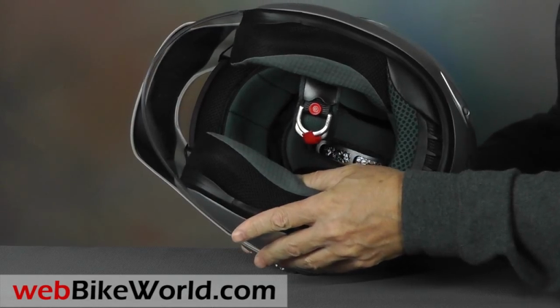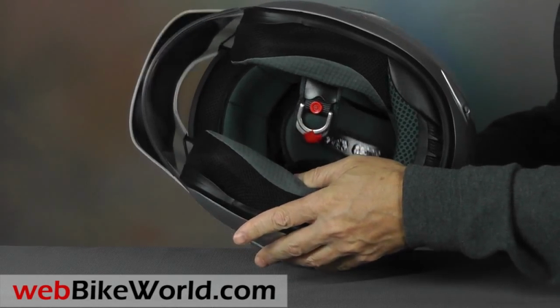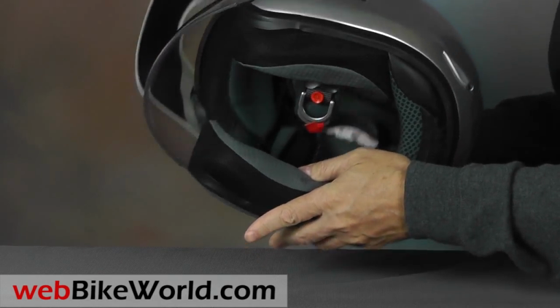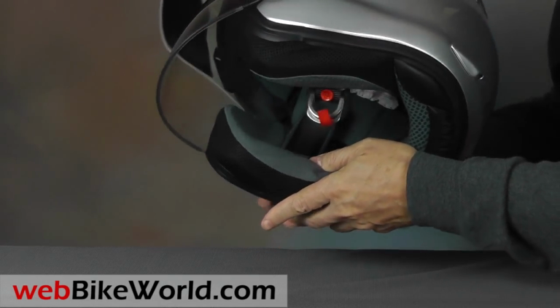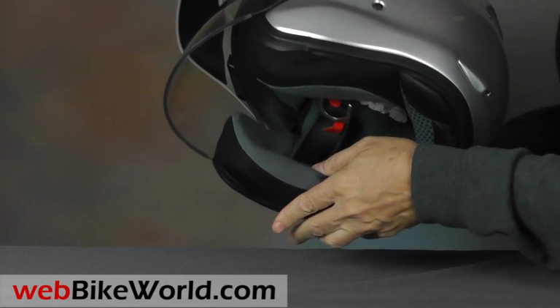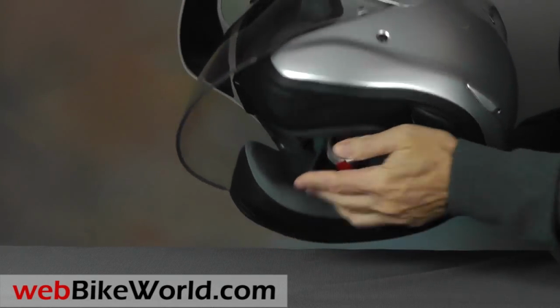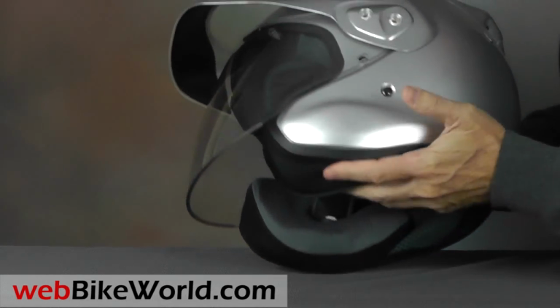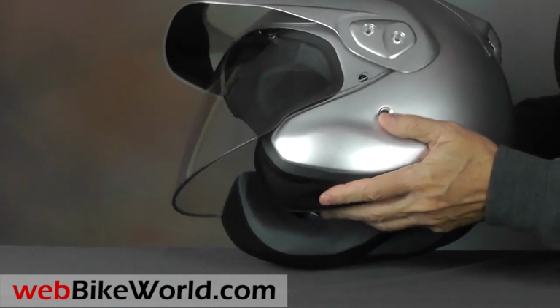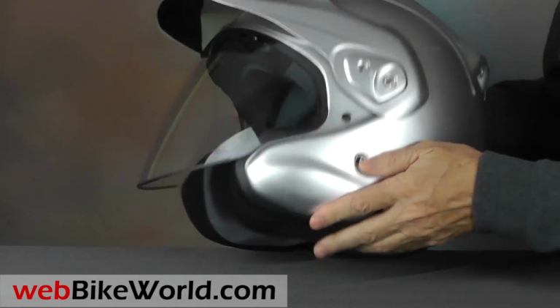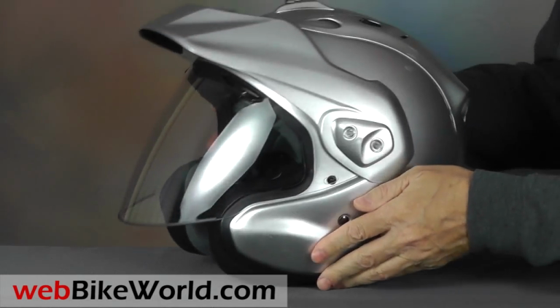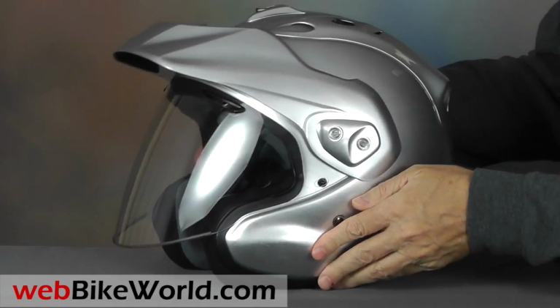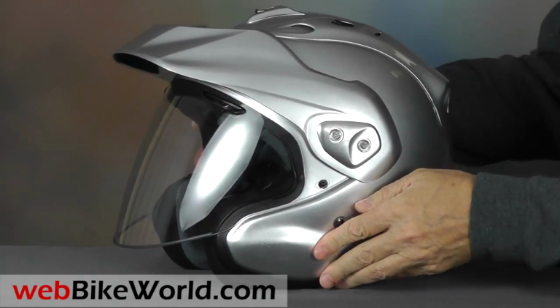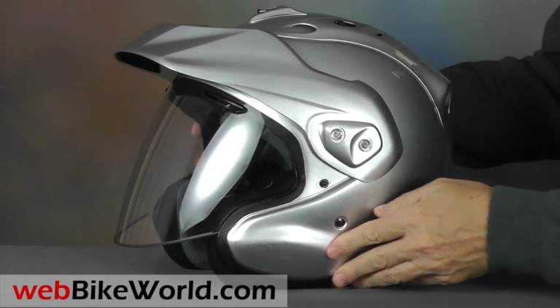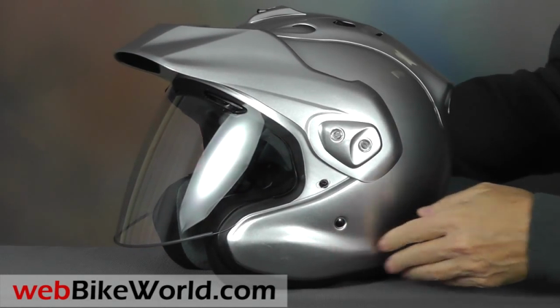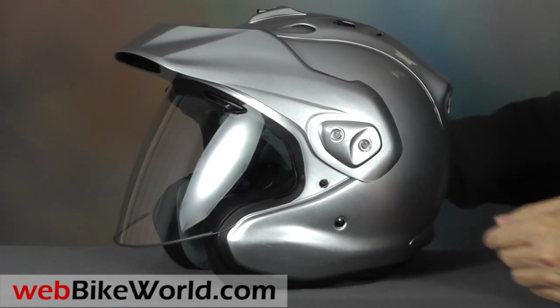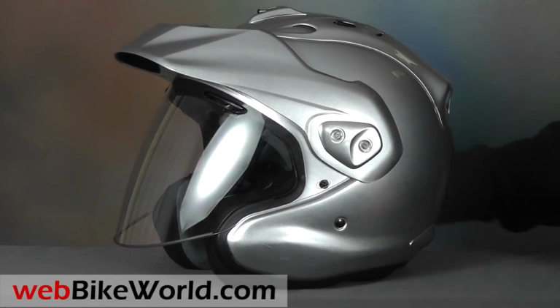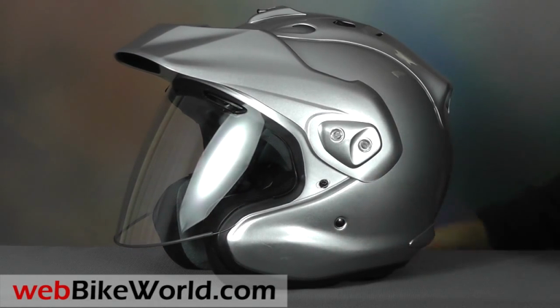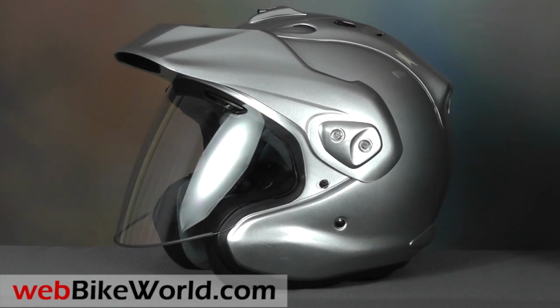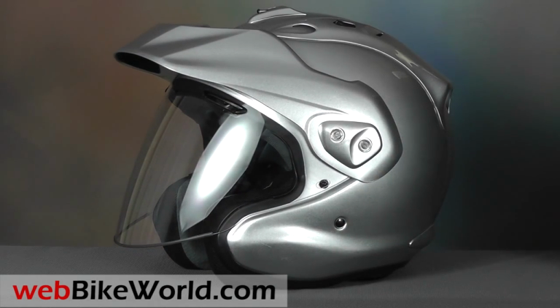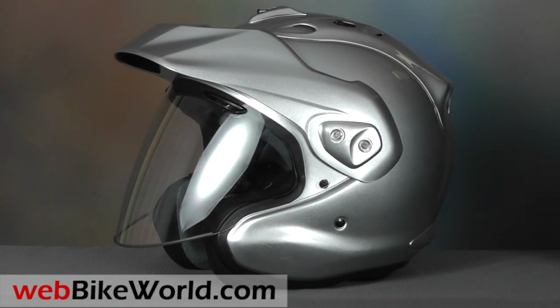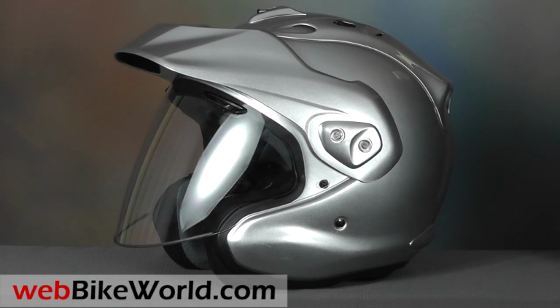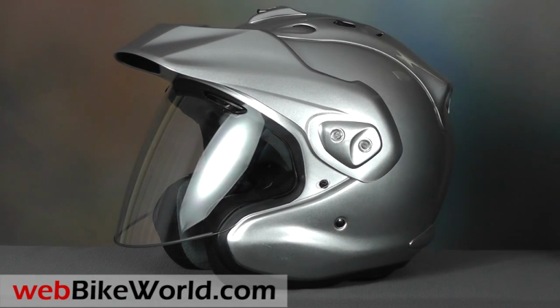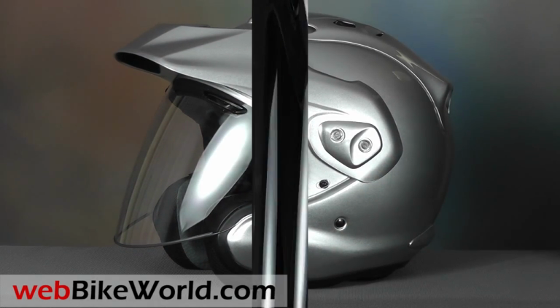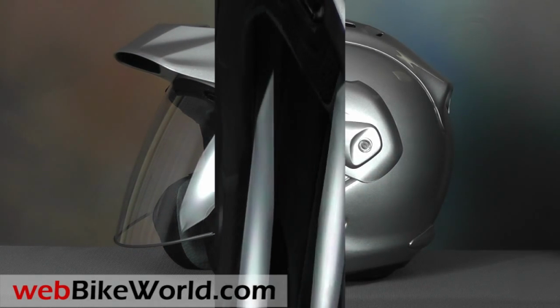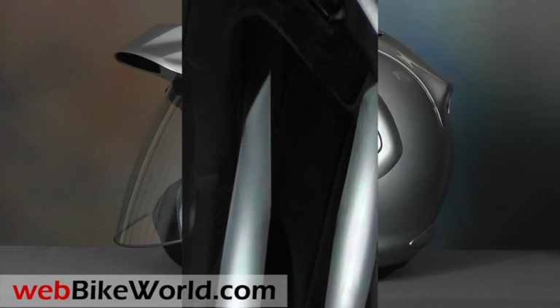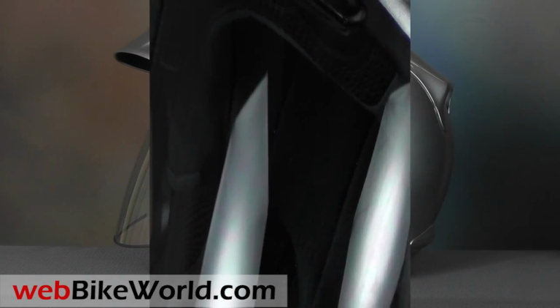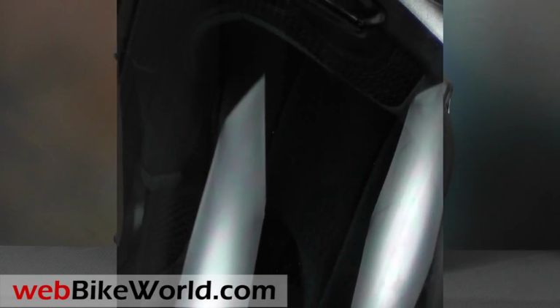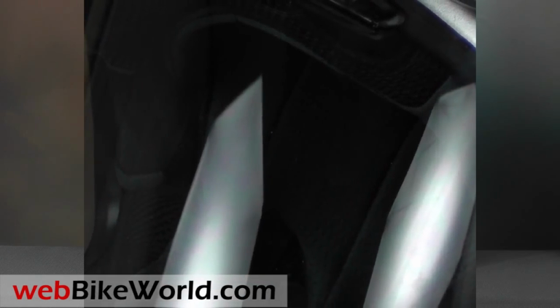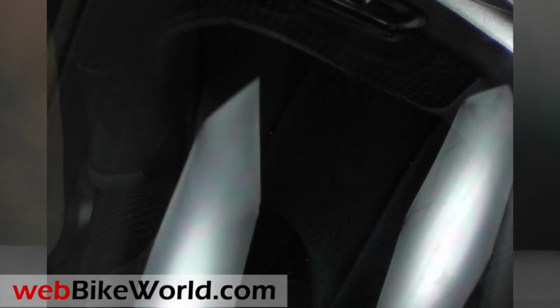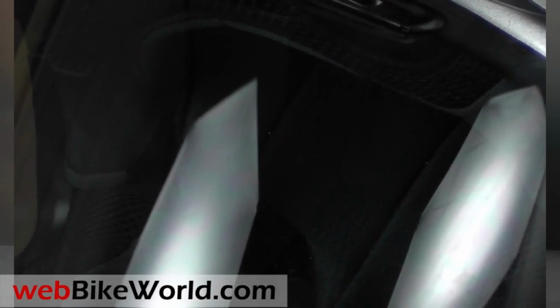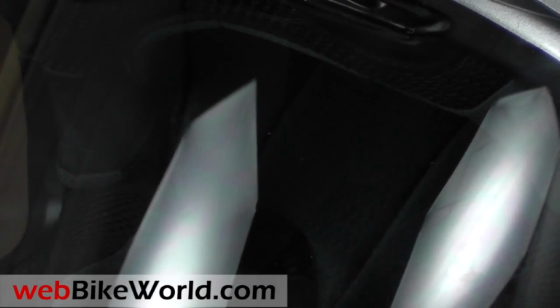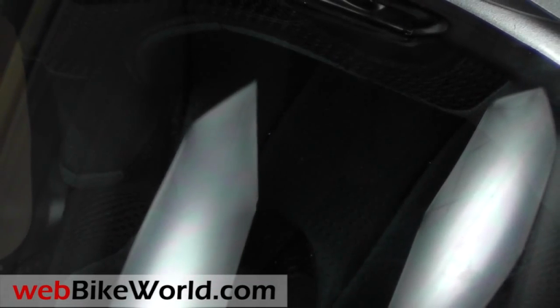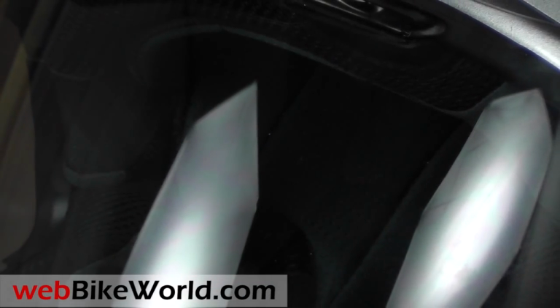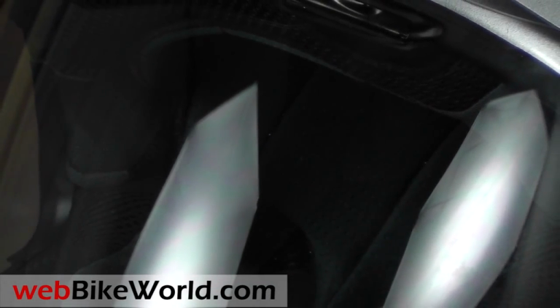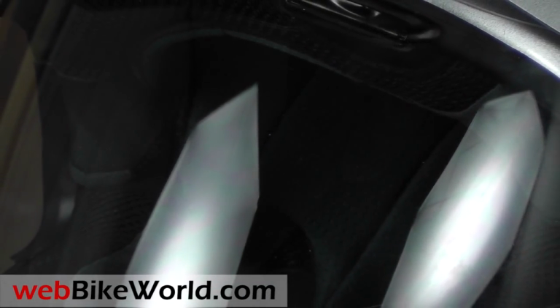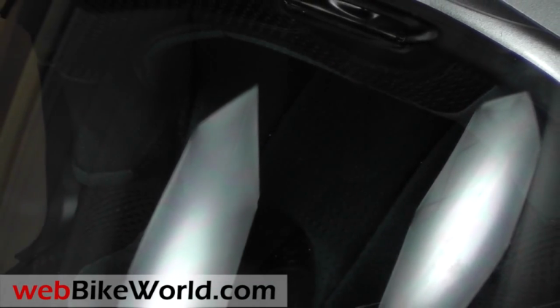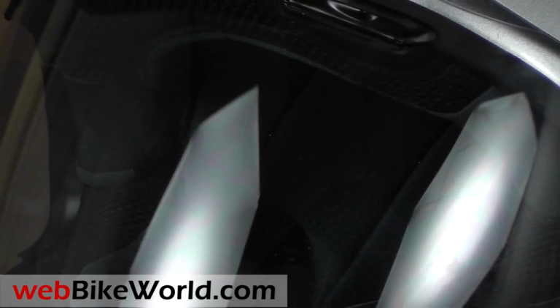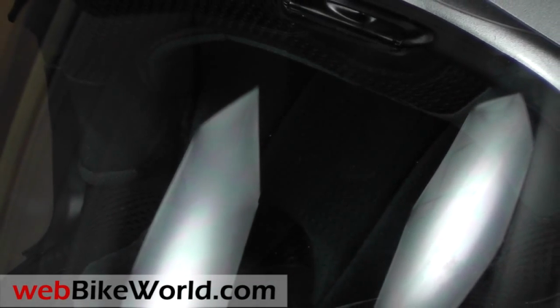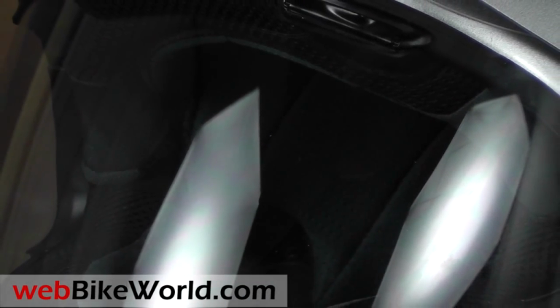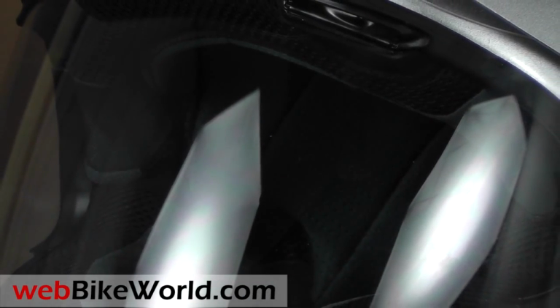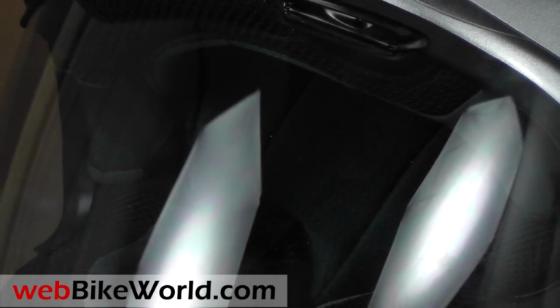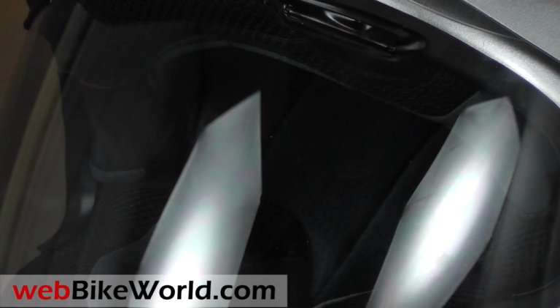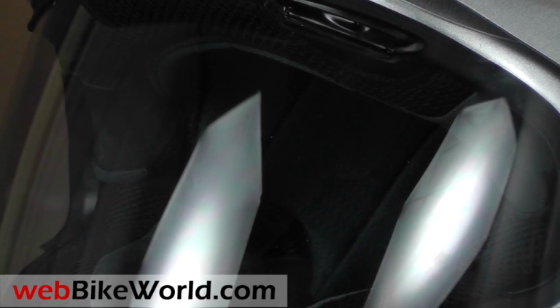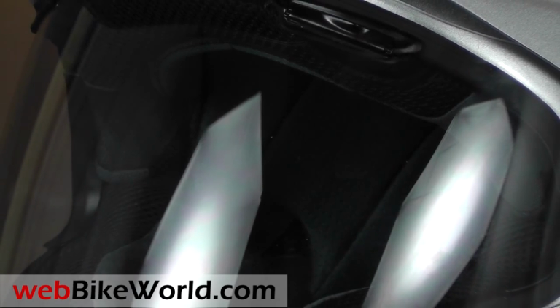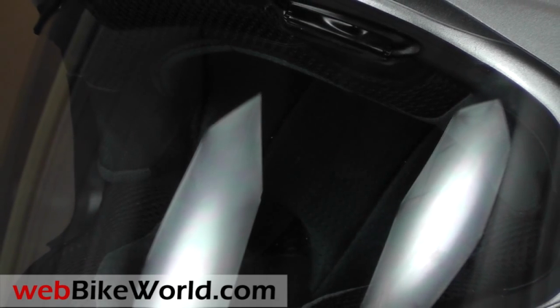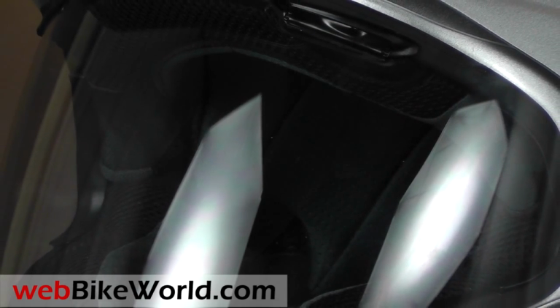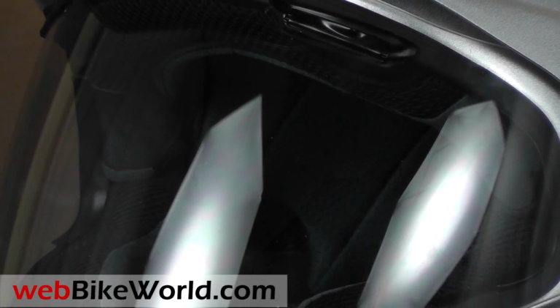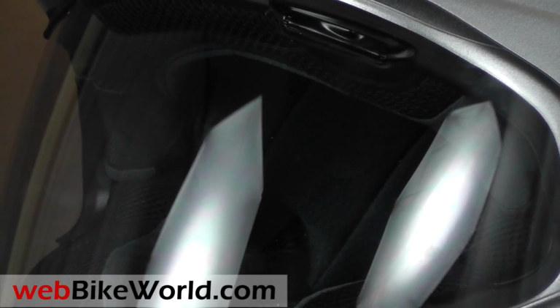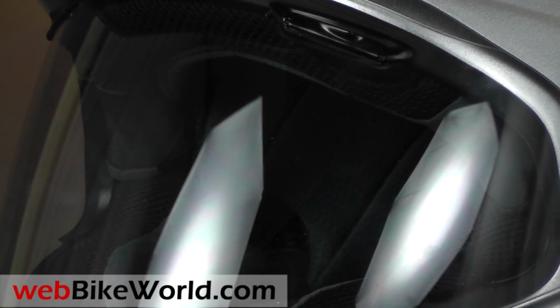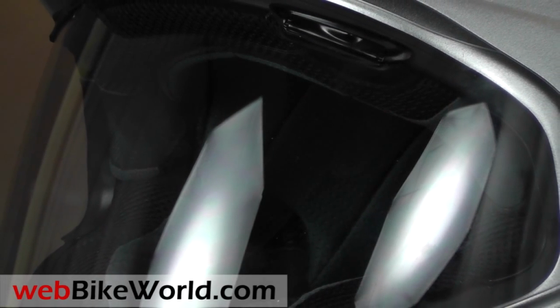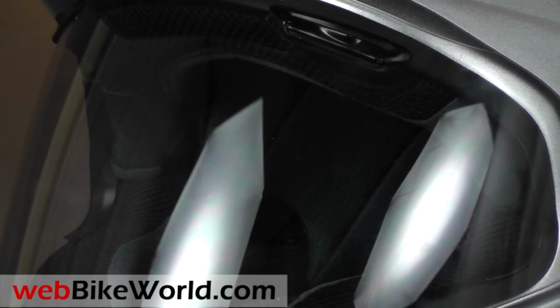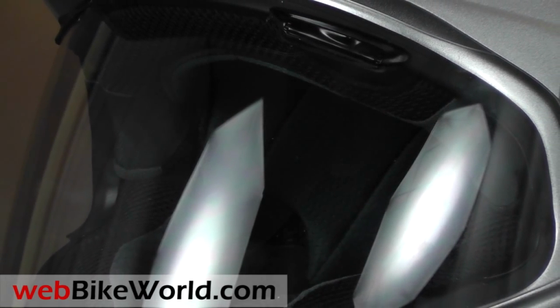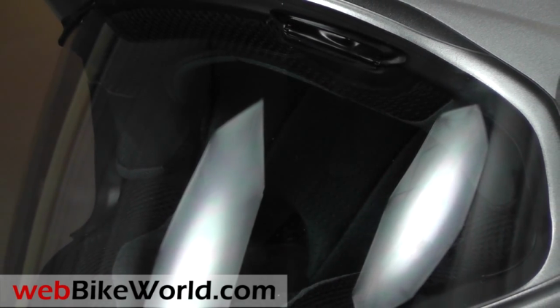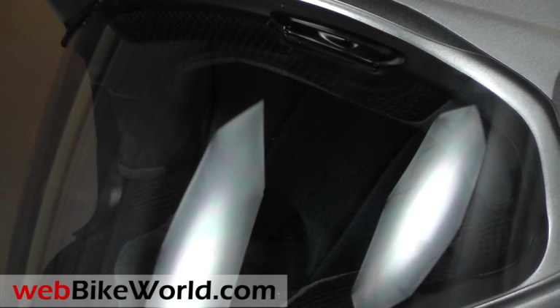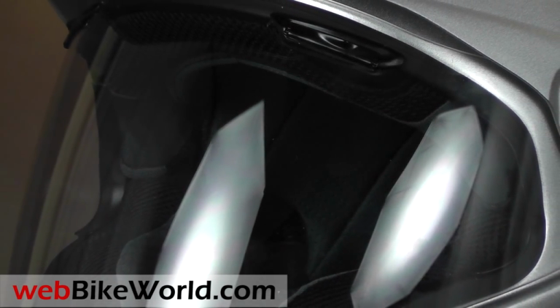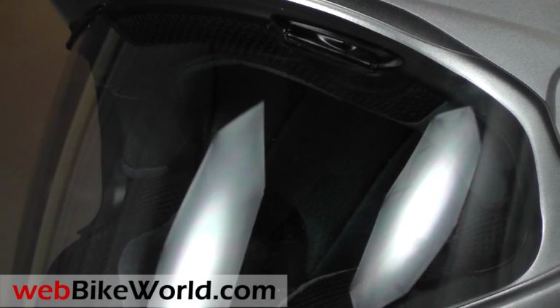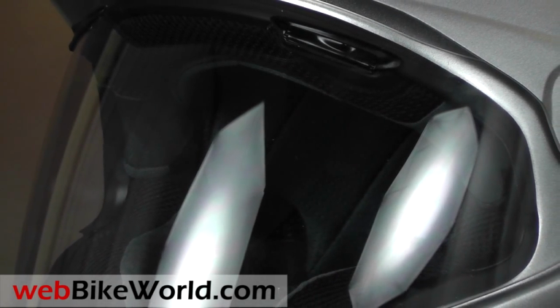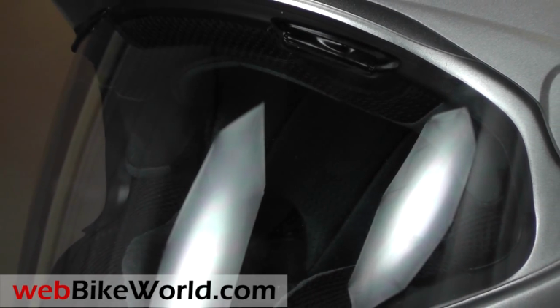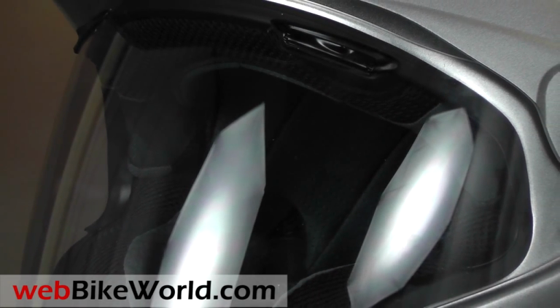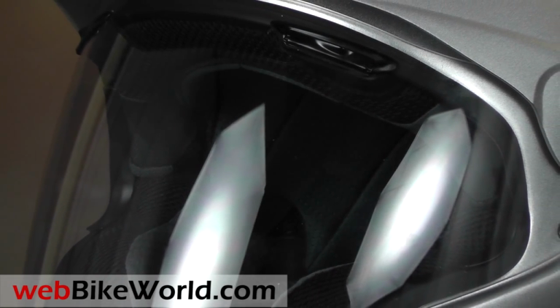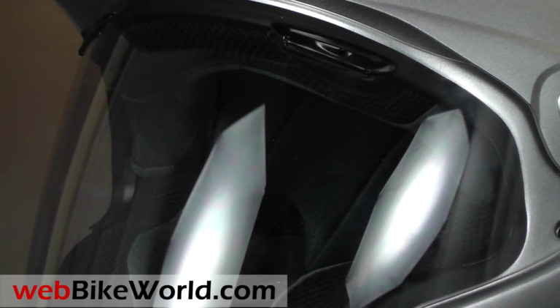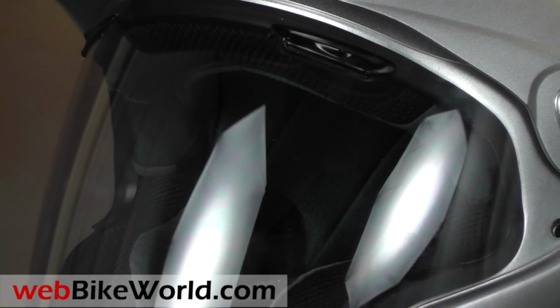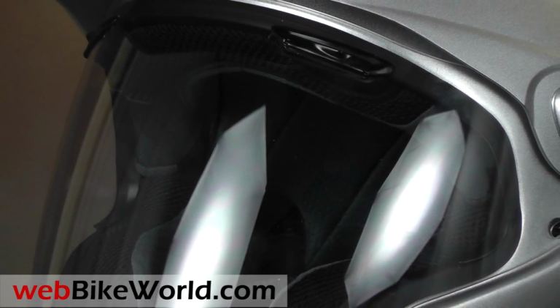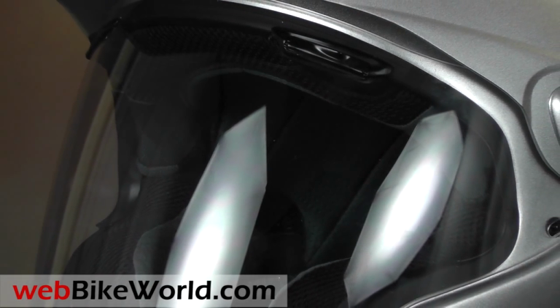The shell feels very sturdy, and the CTZ meets the DOT safety standard in the US. US models are also Snell approved.